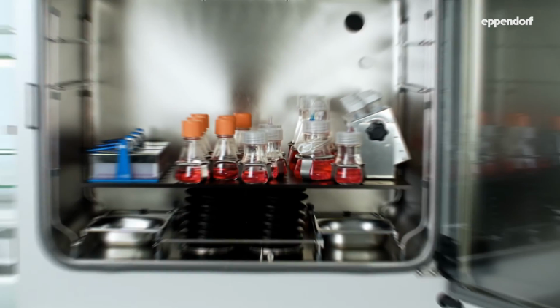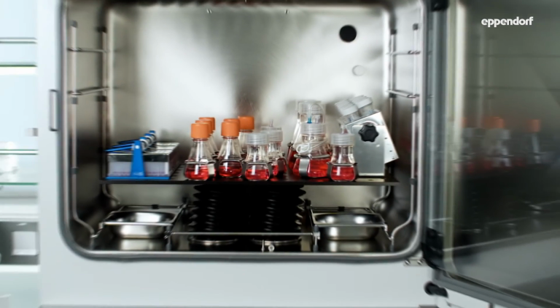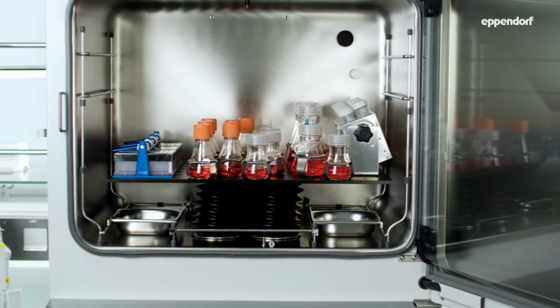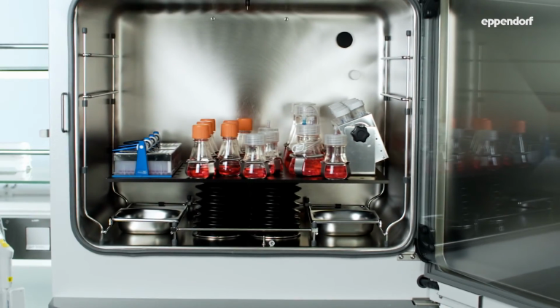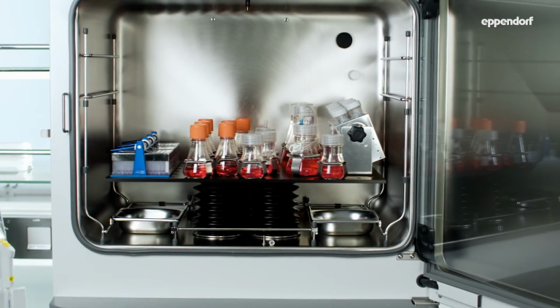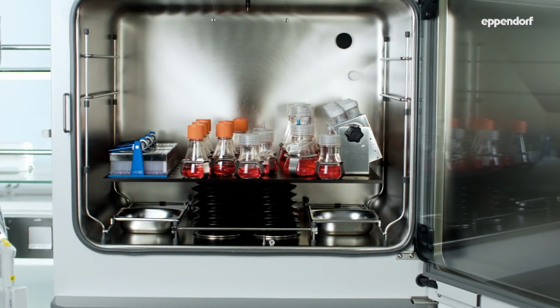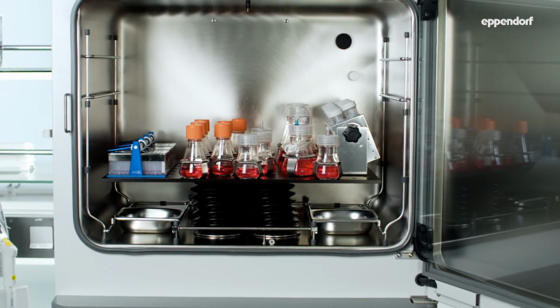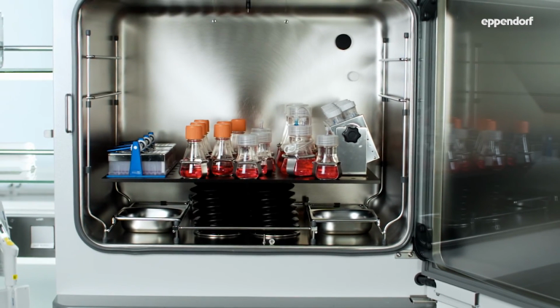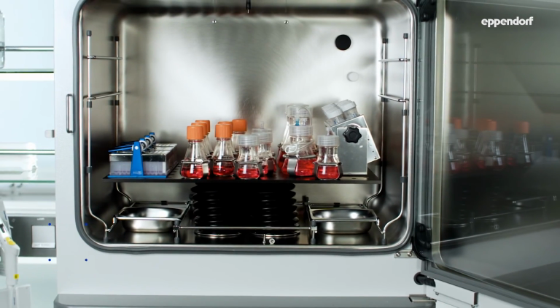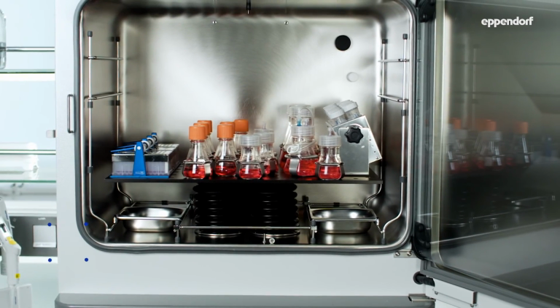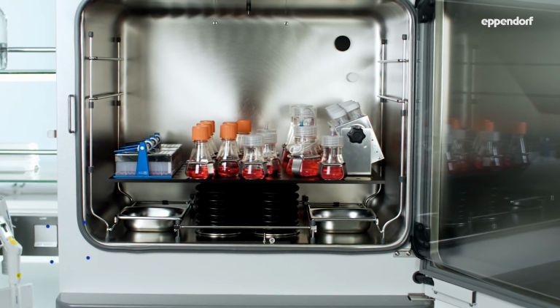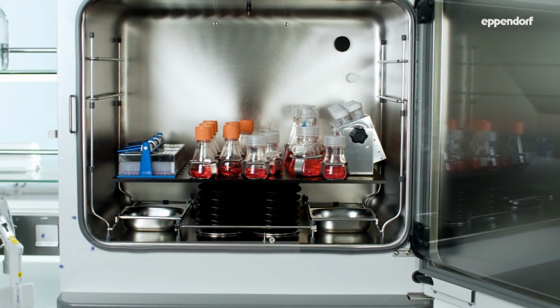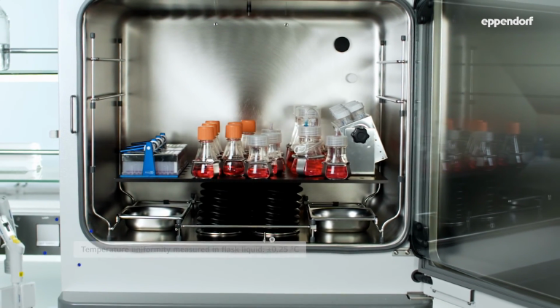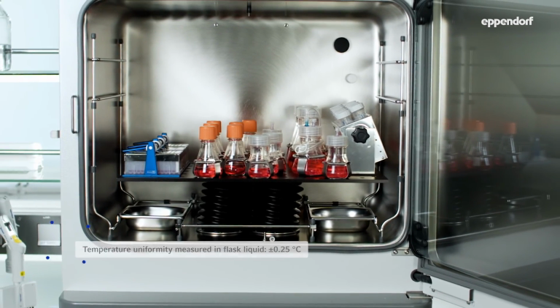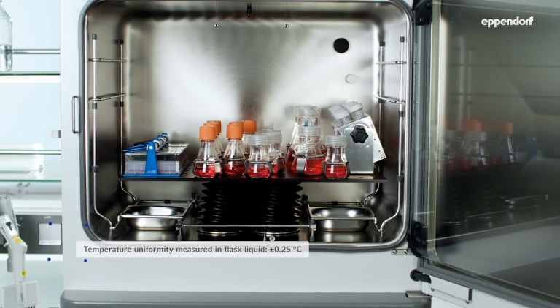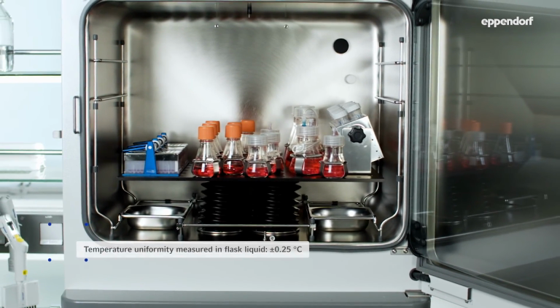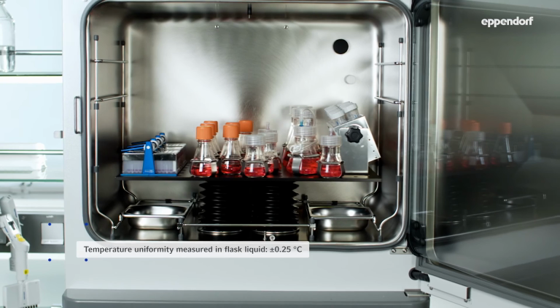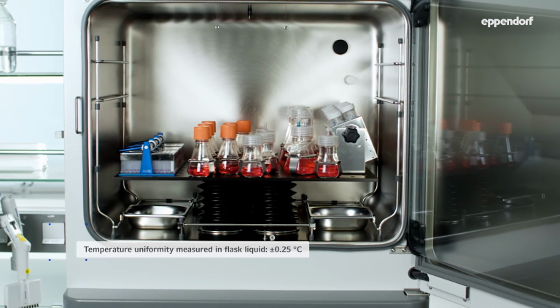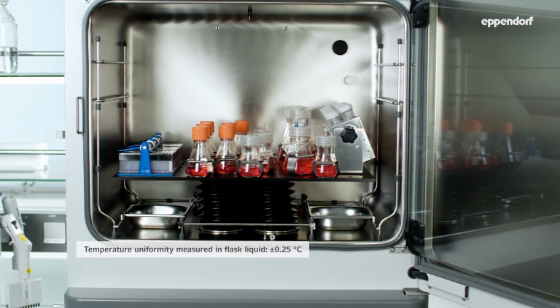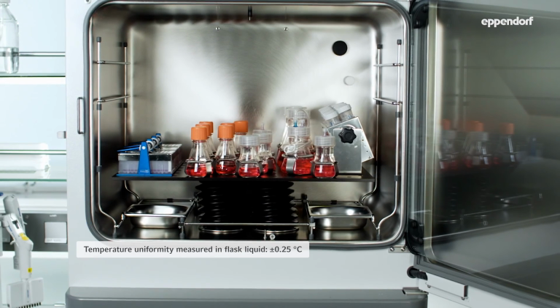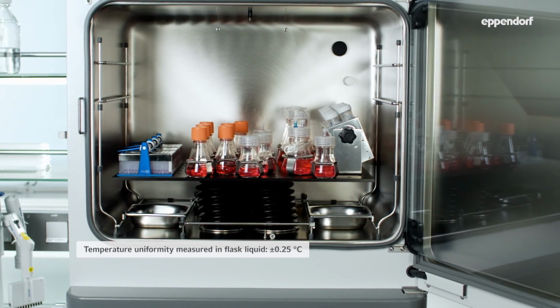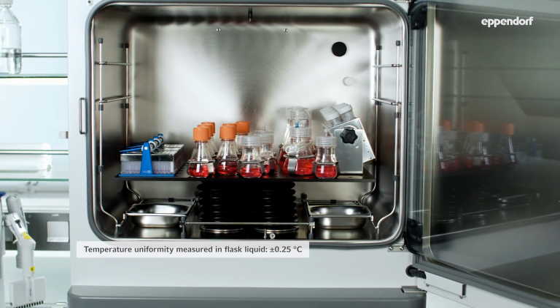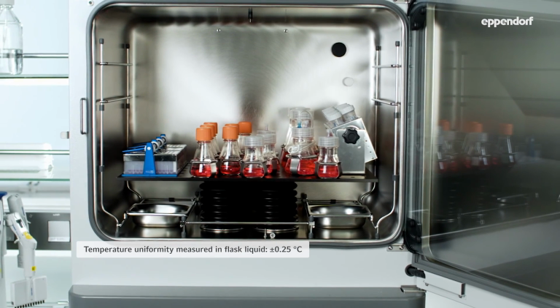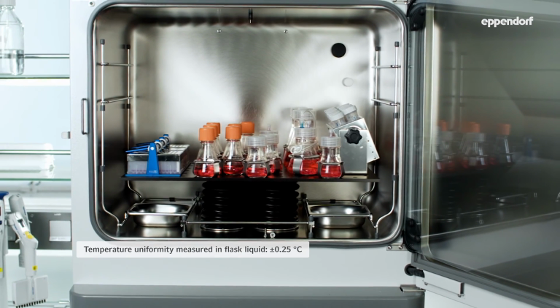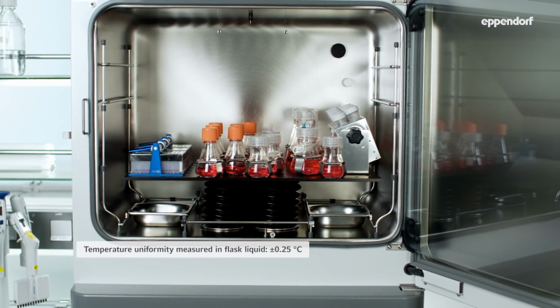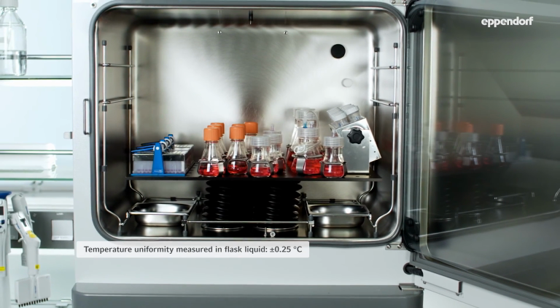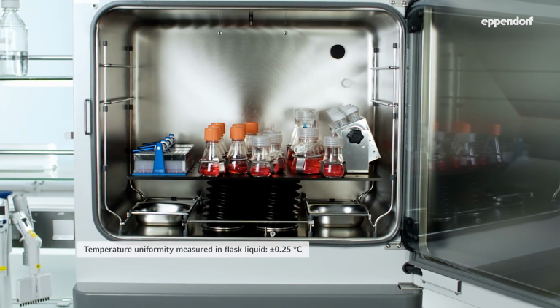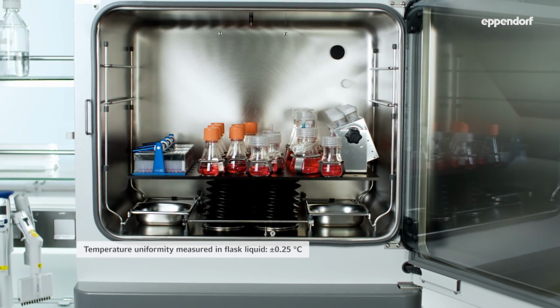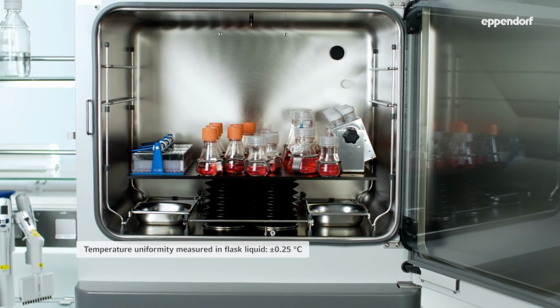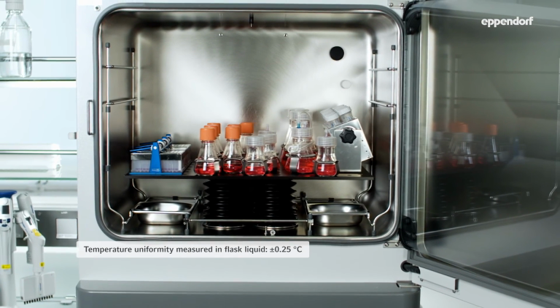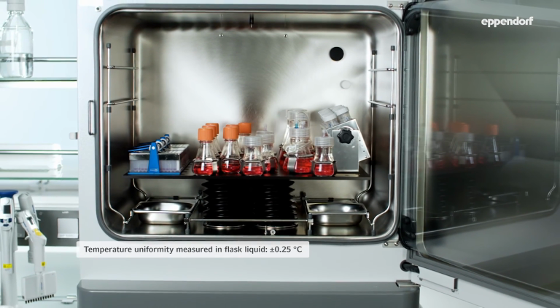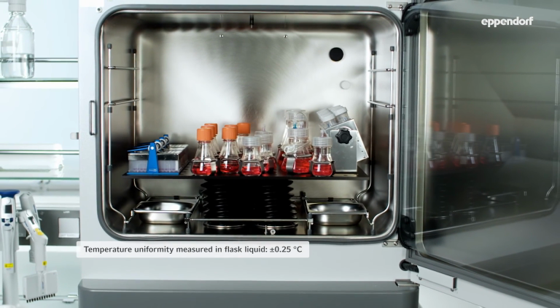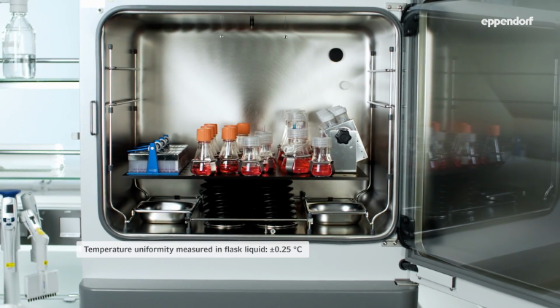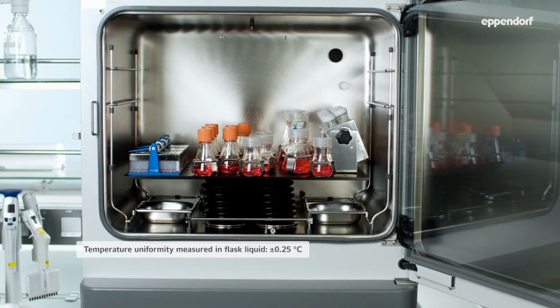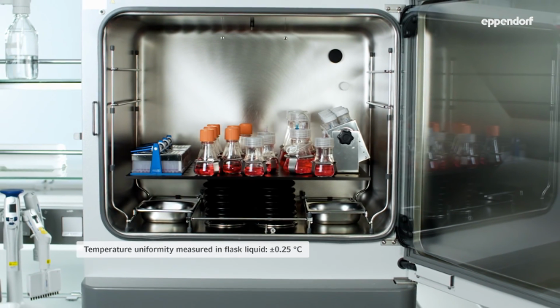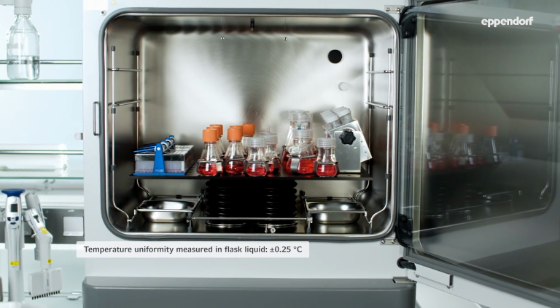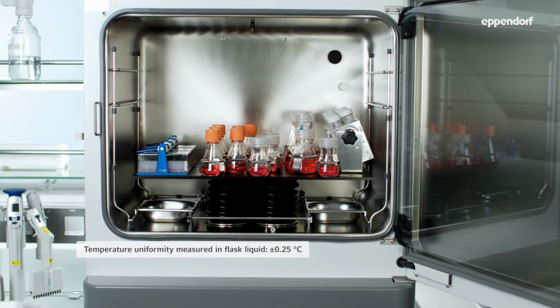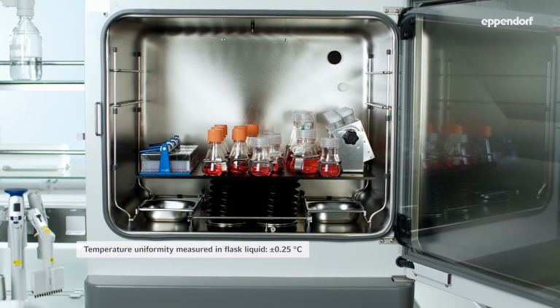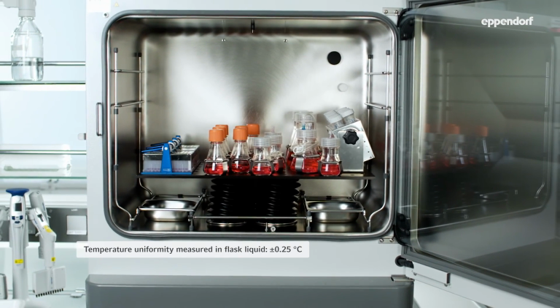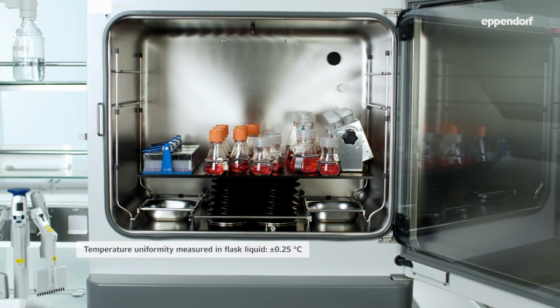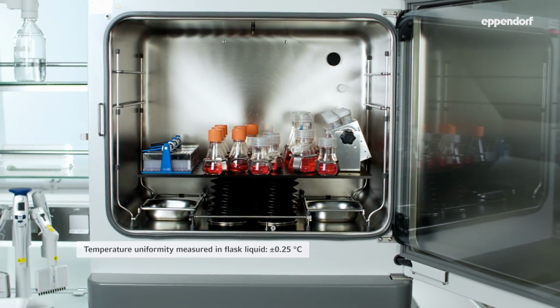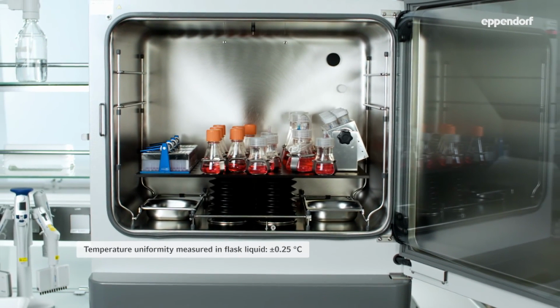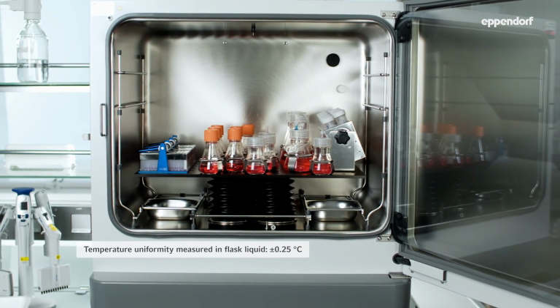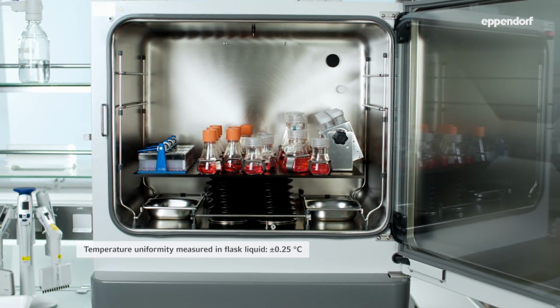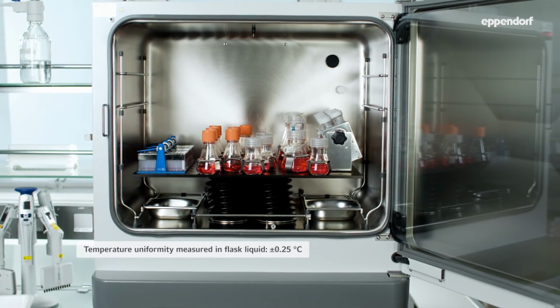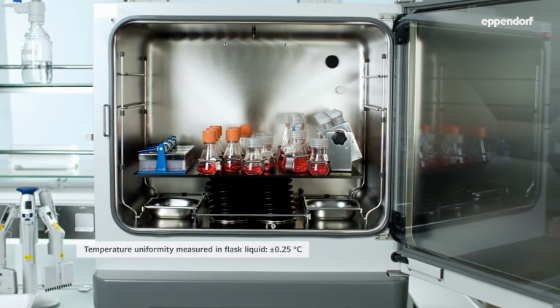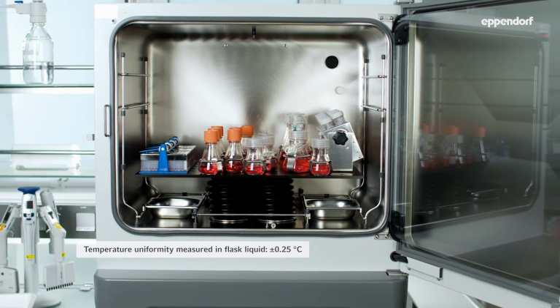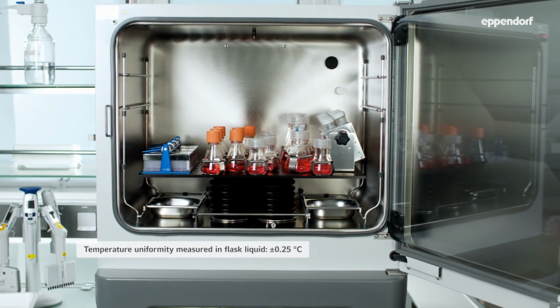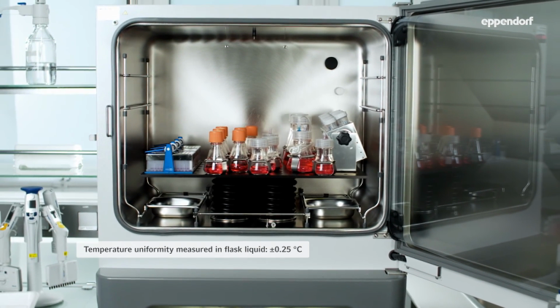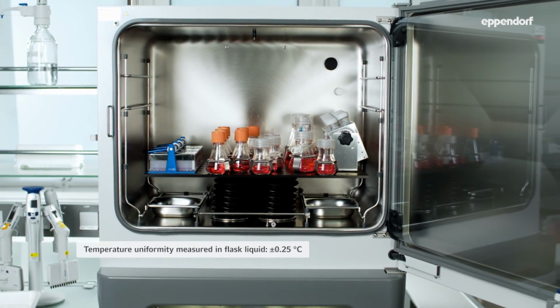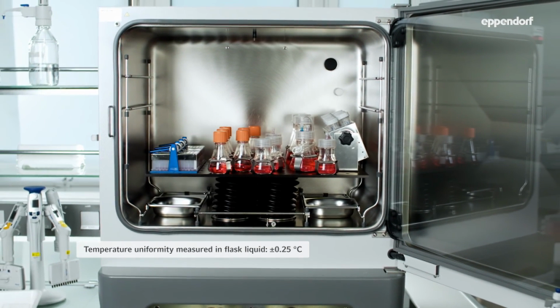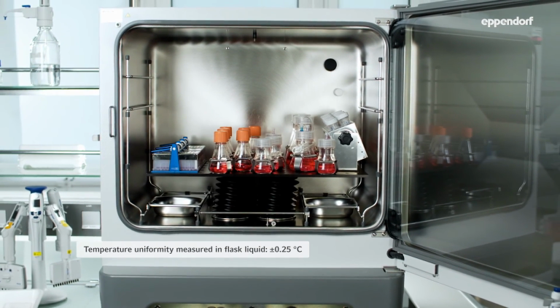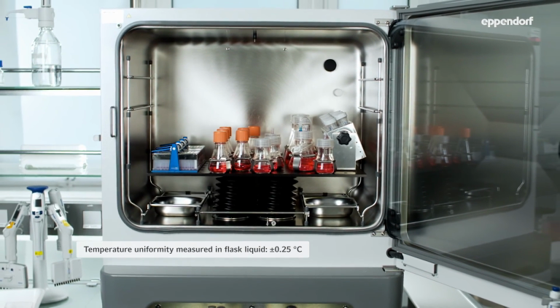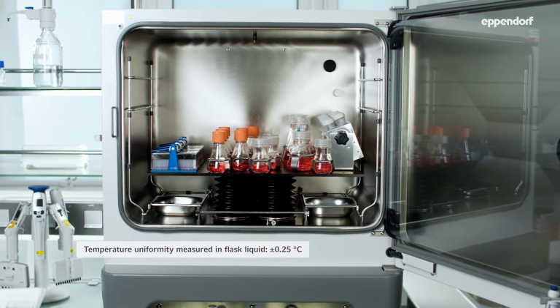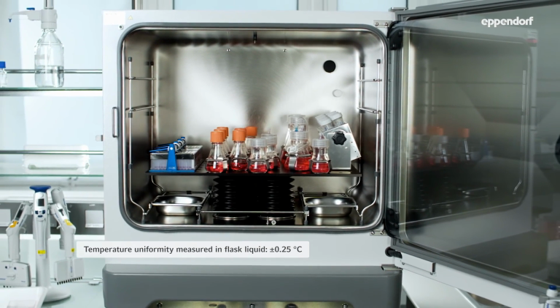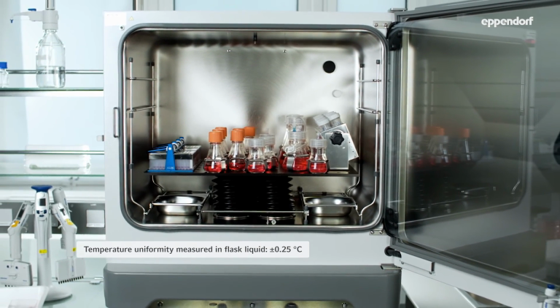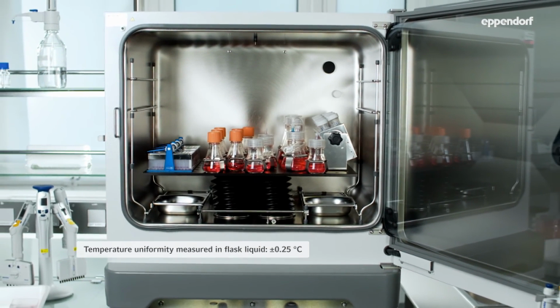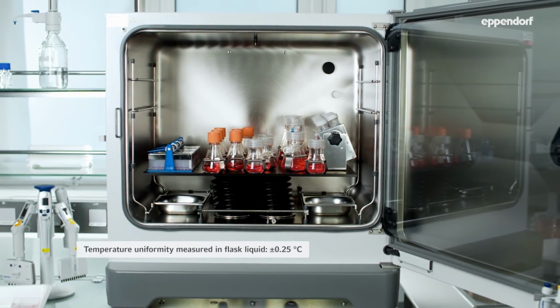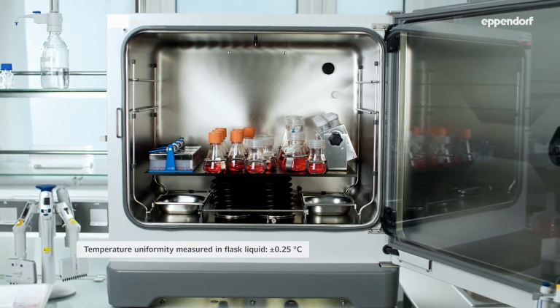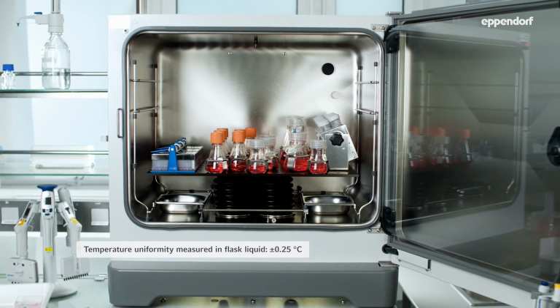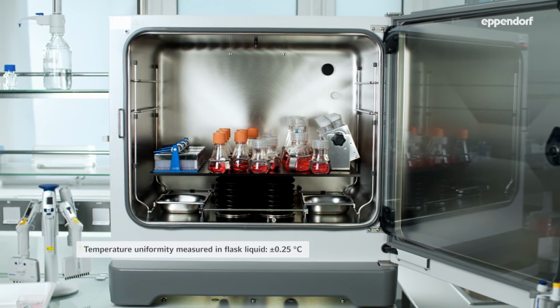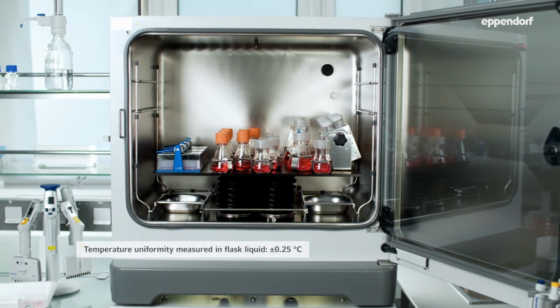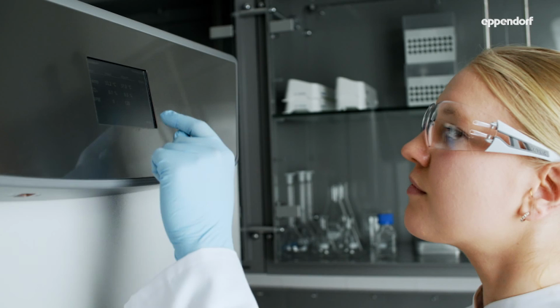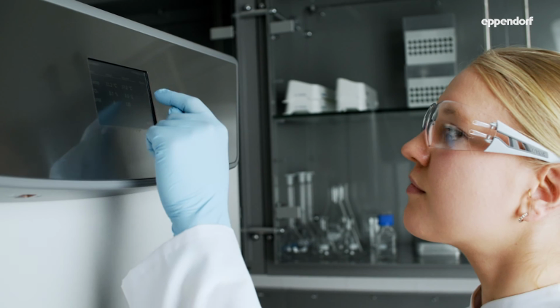Sensitive stem cells such as MSCs or iPSCs require precise temperature uniformity across the platform.